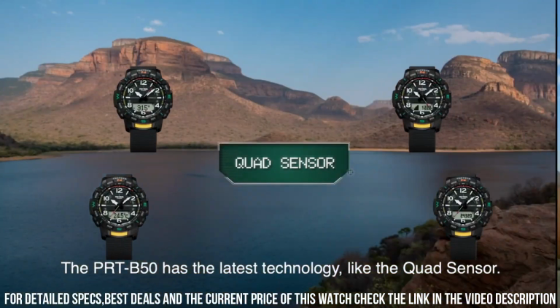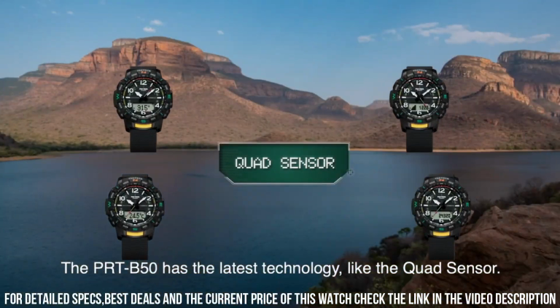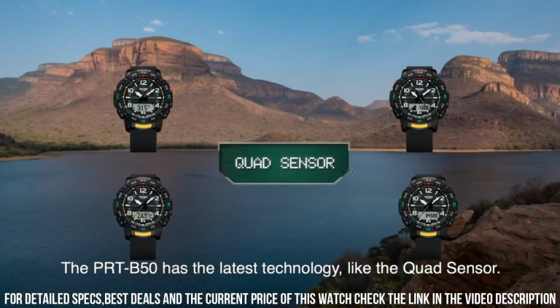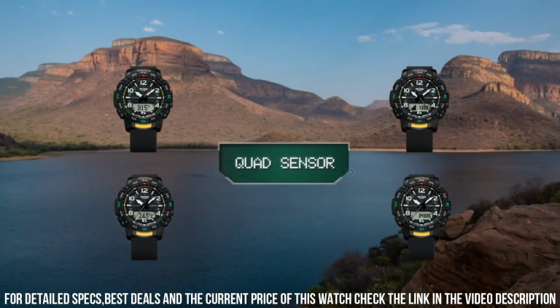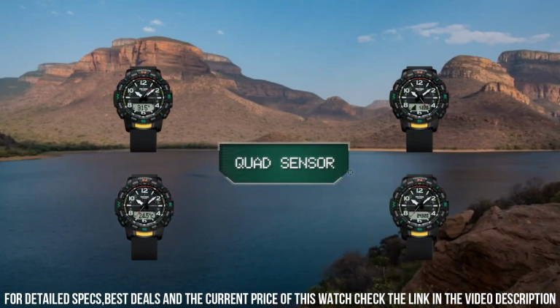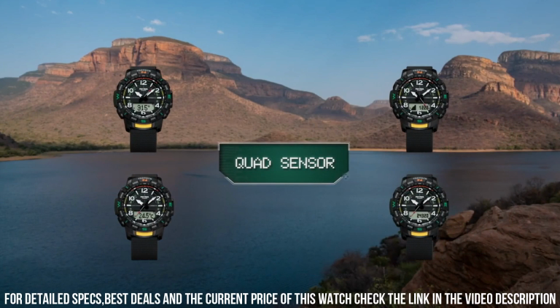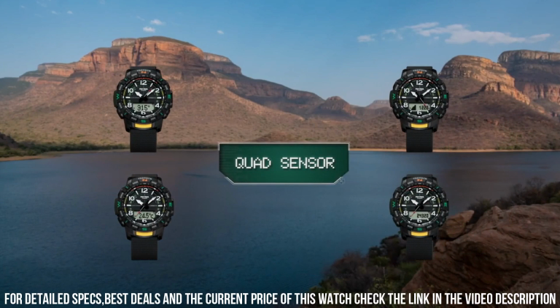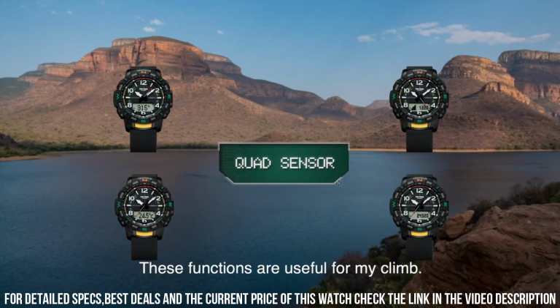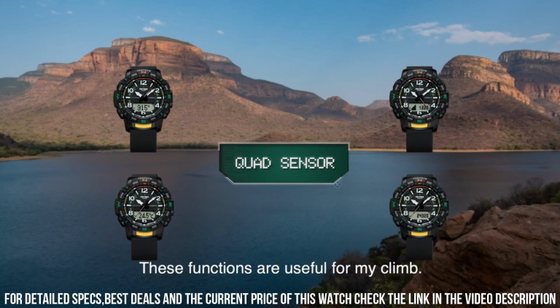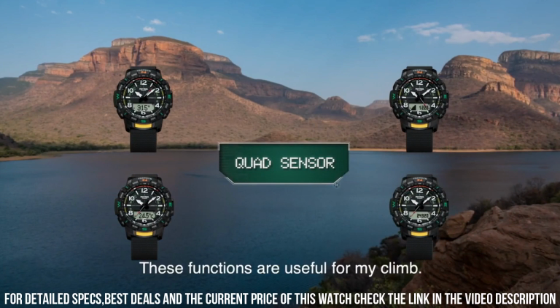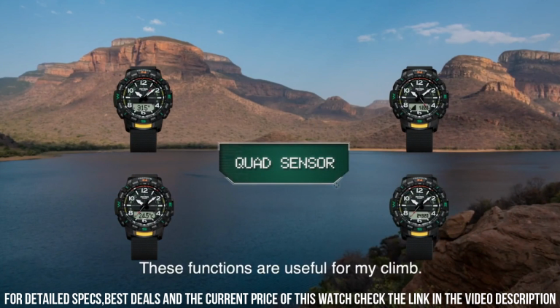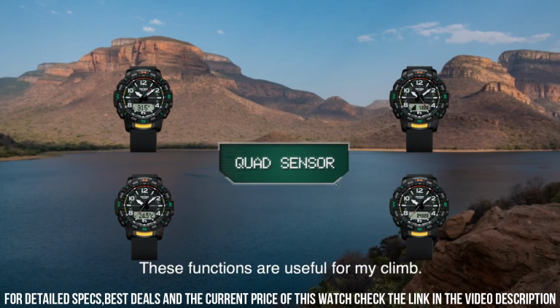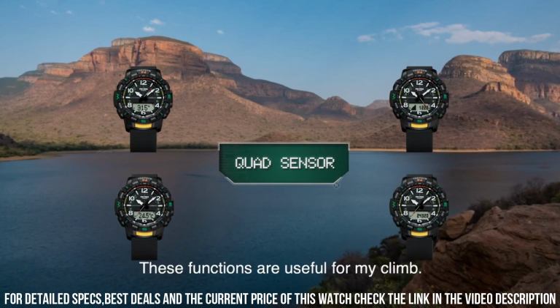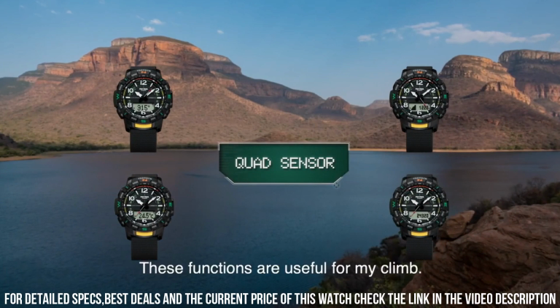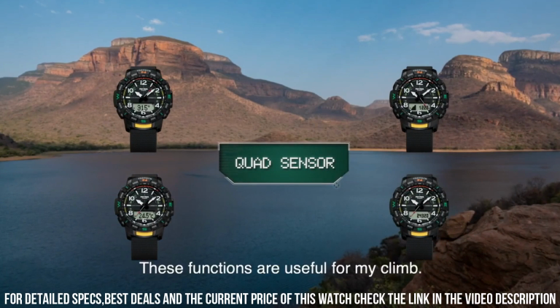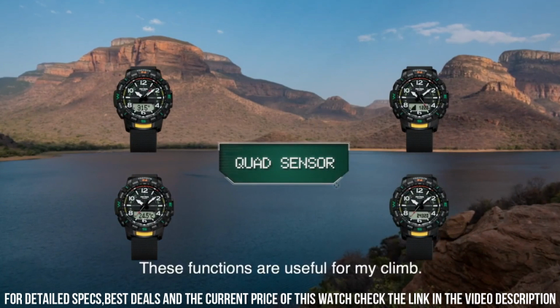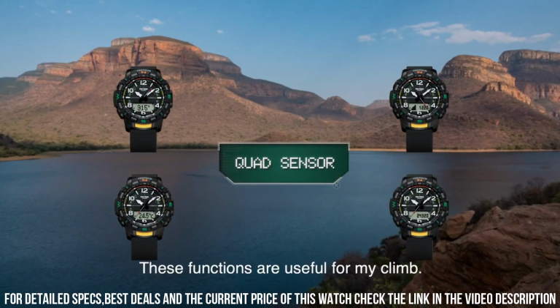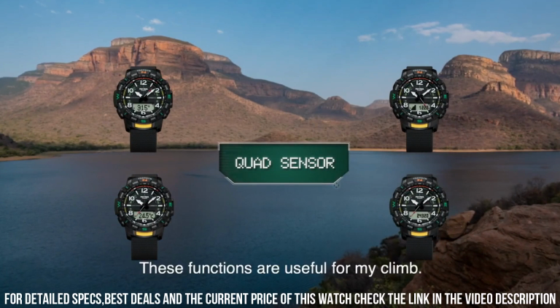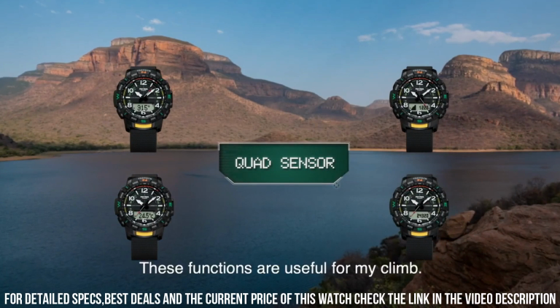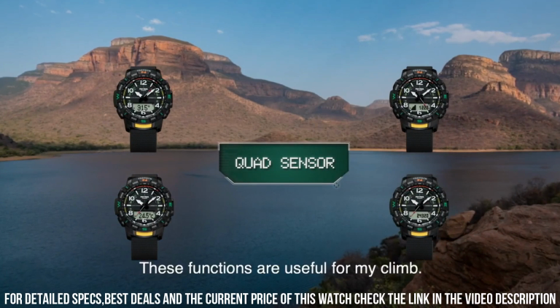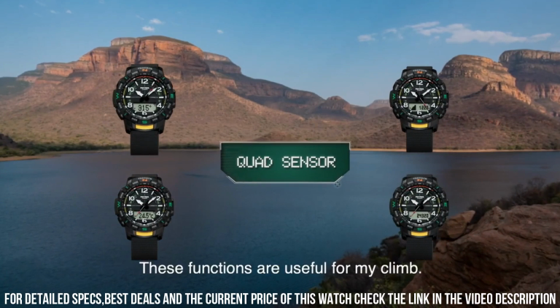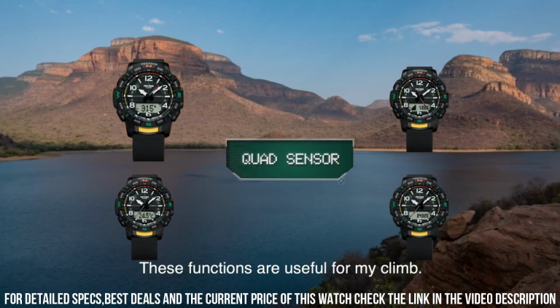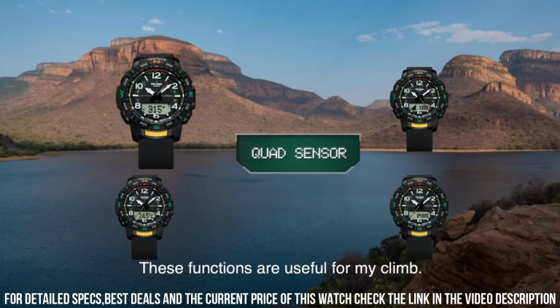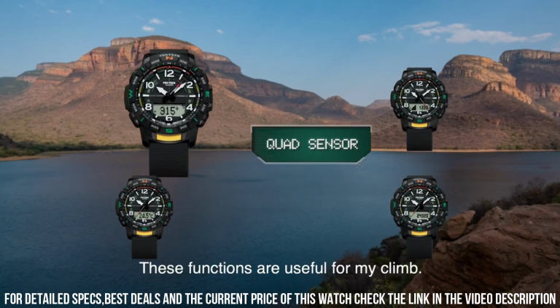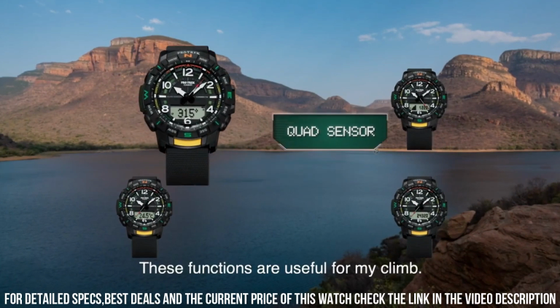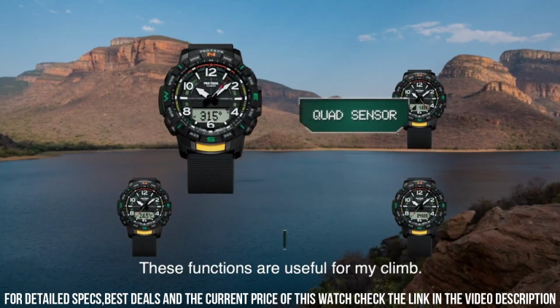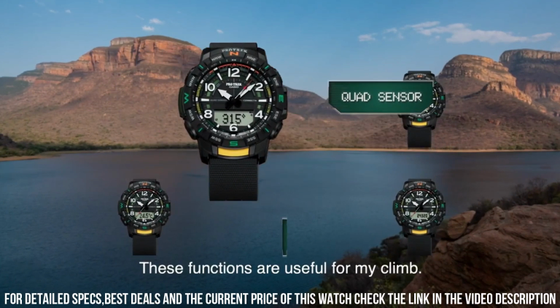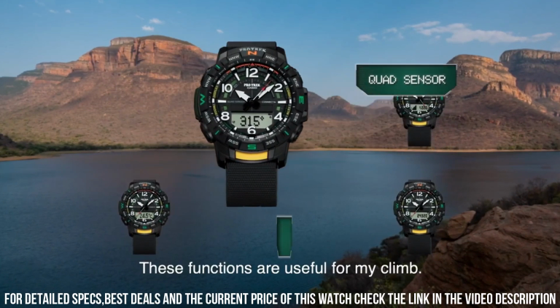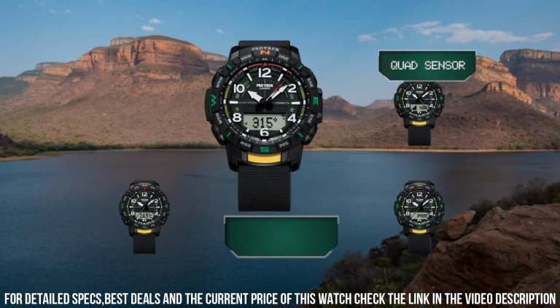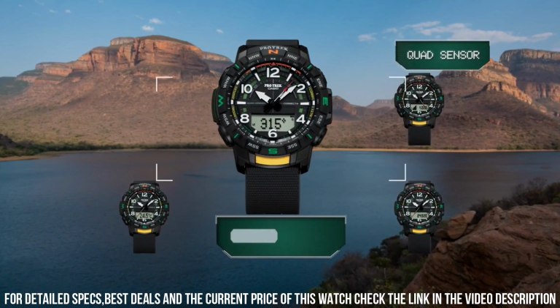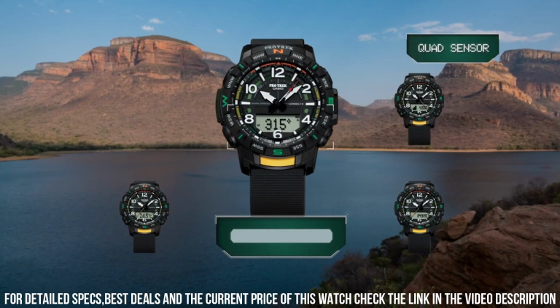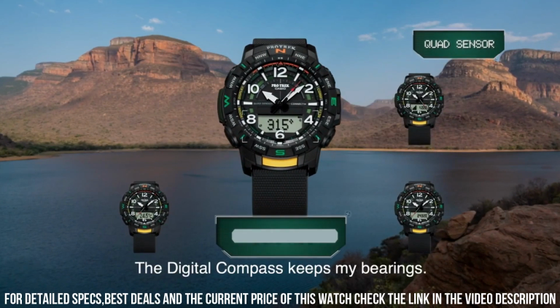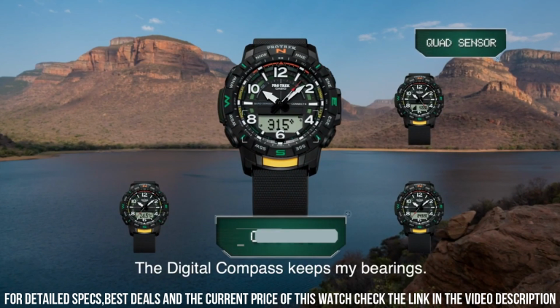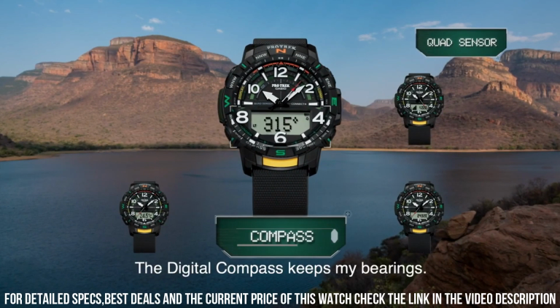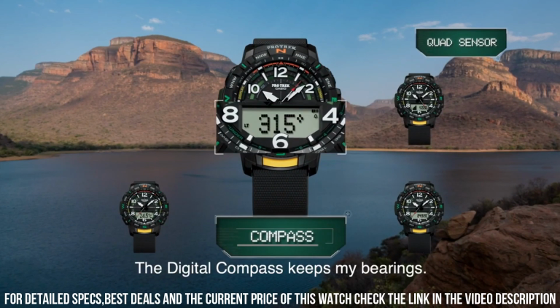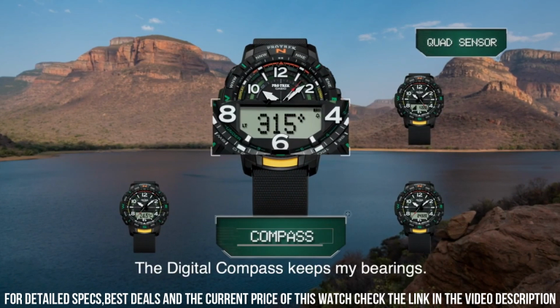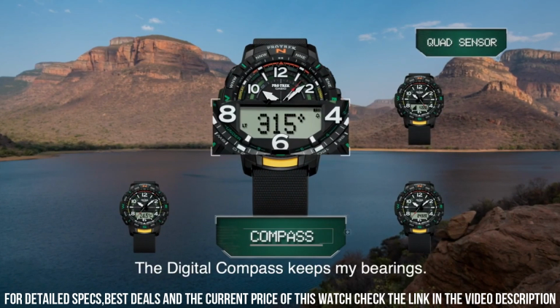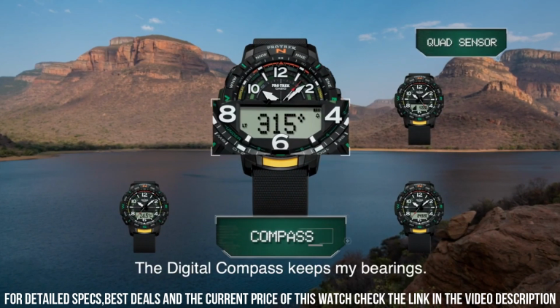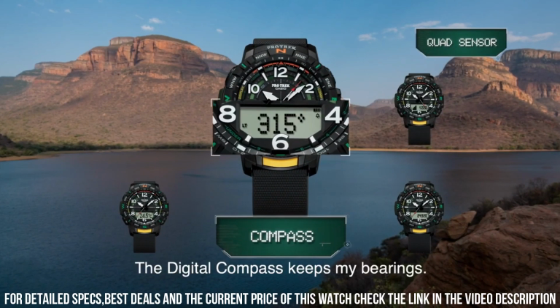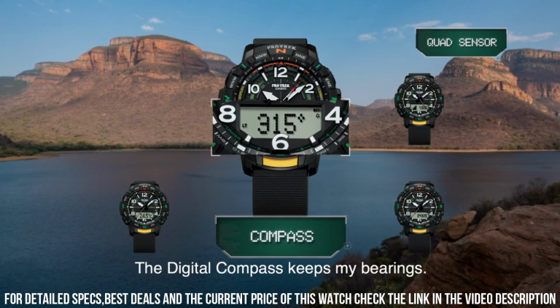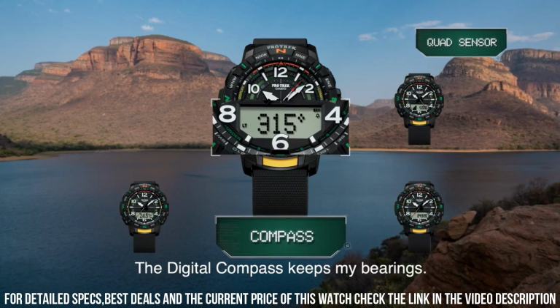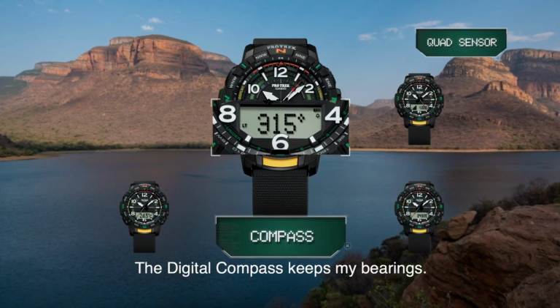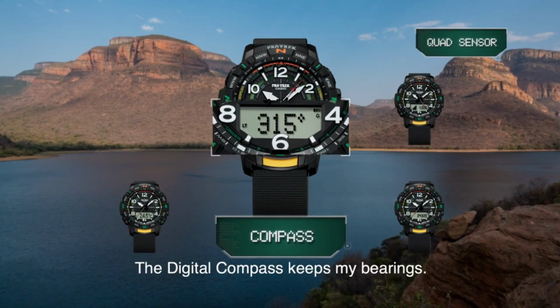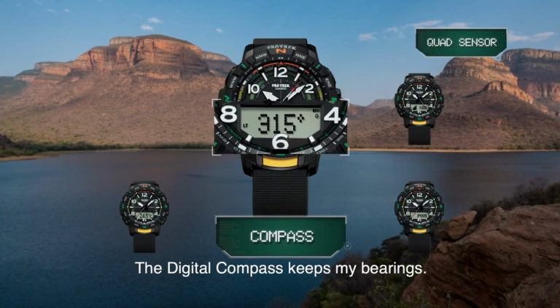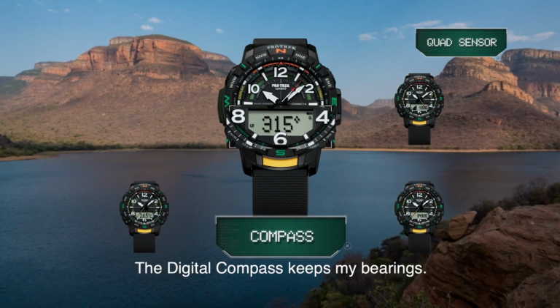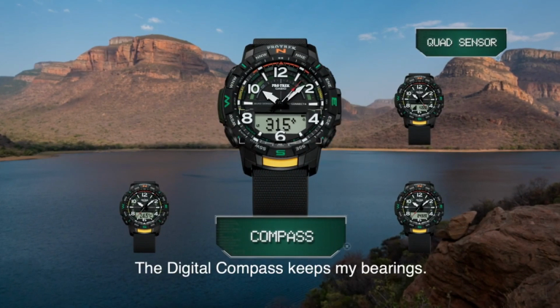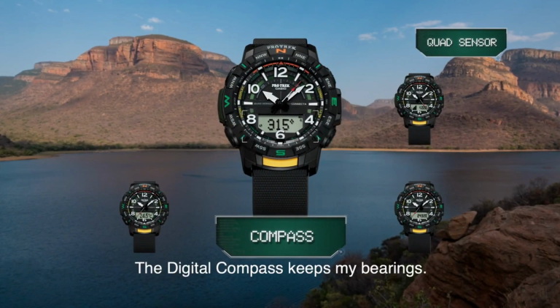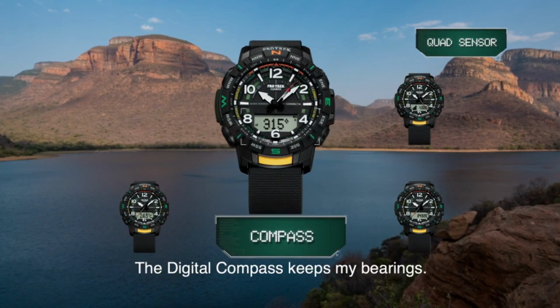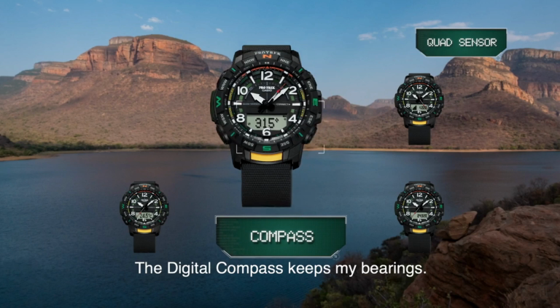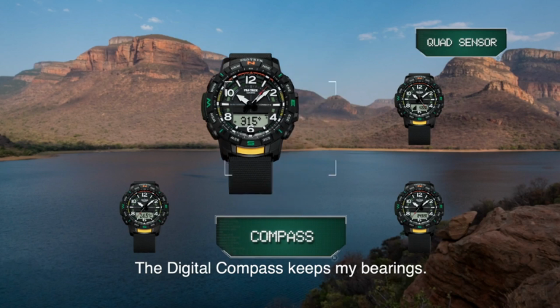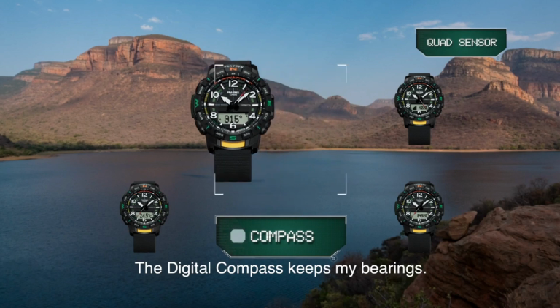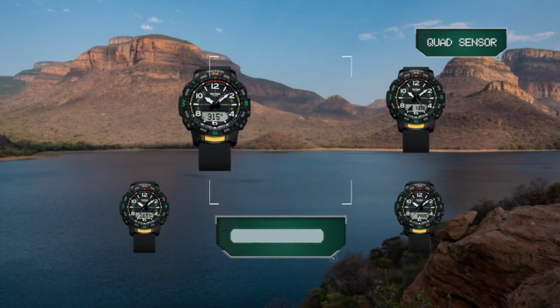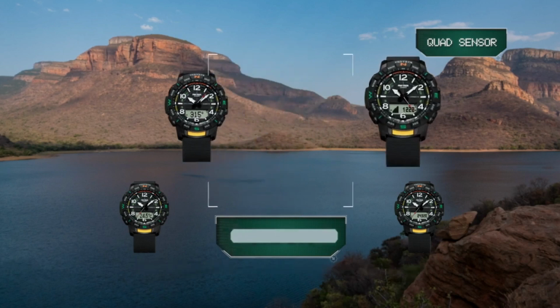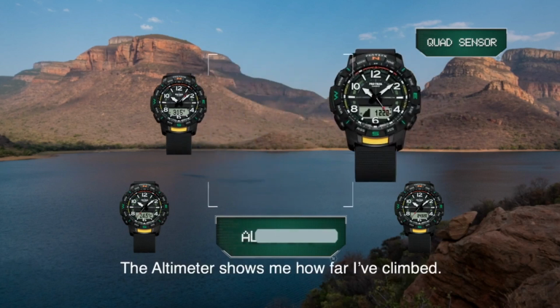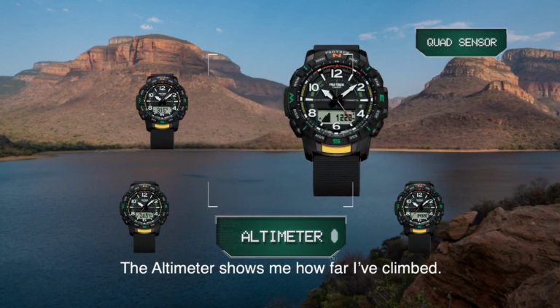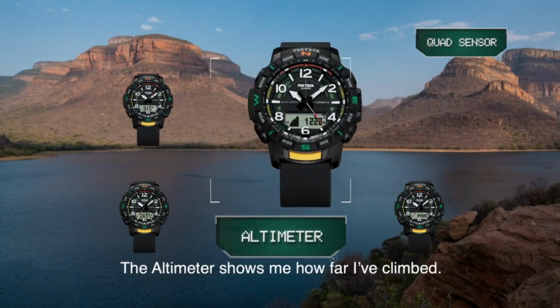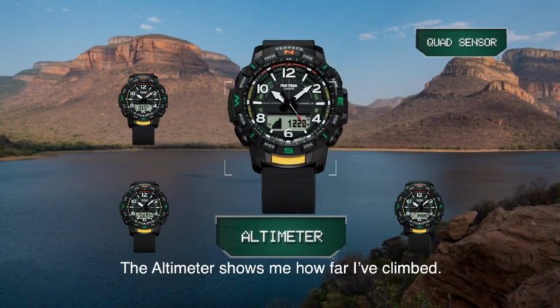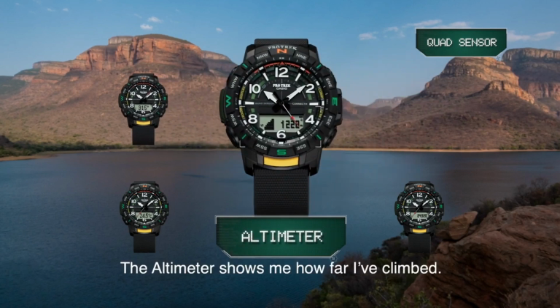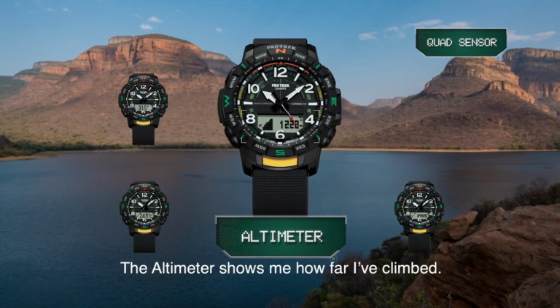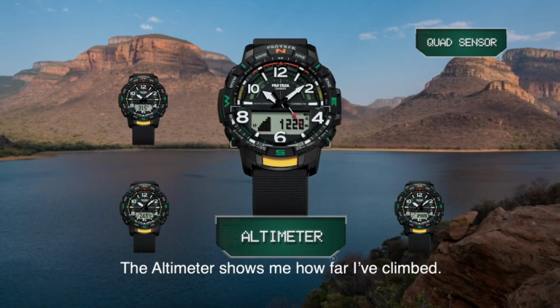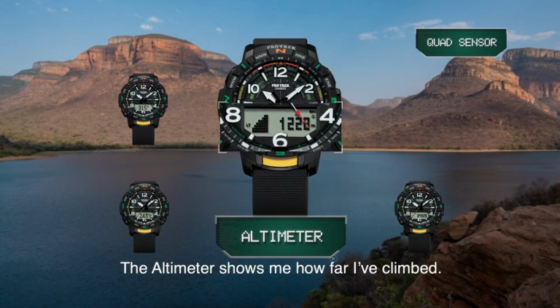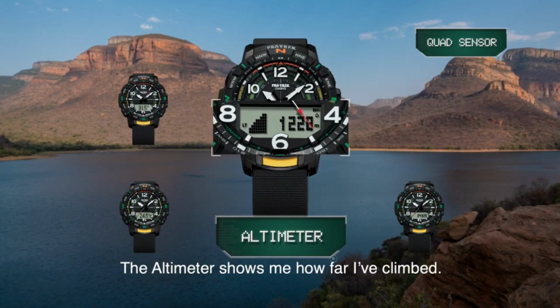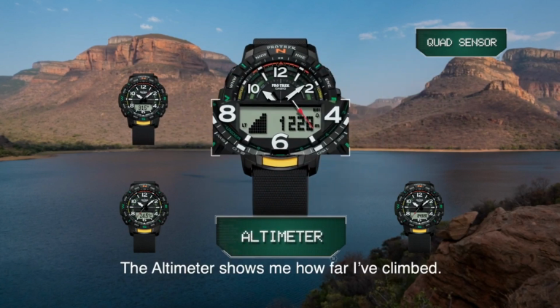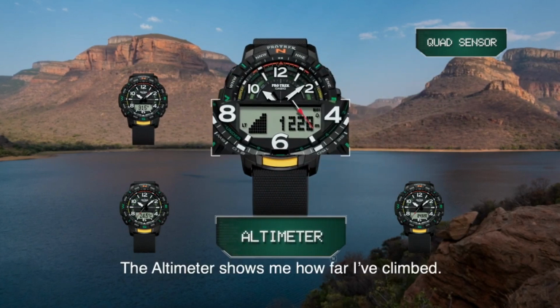Calendar: day, date, month, year. Special features: 12/24 hour format. Movement: quartz.